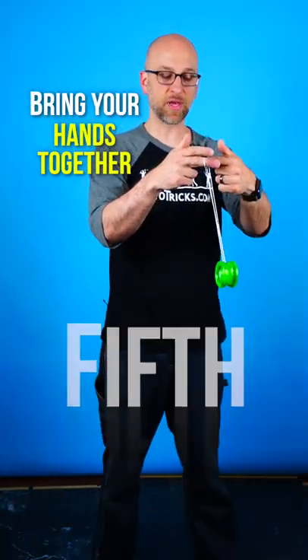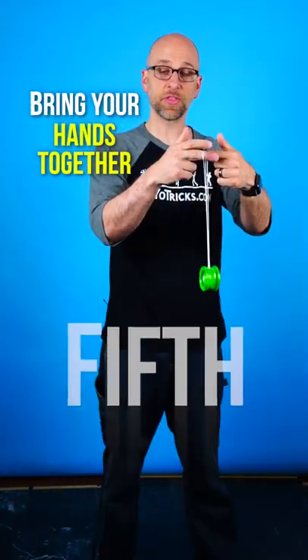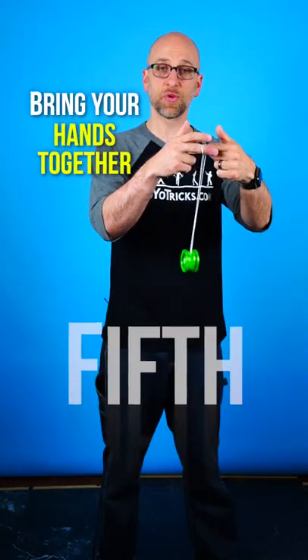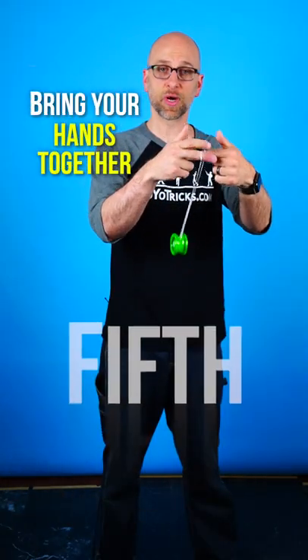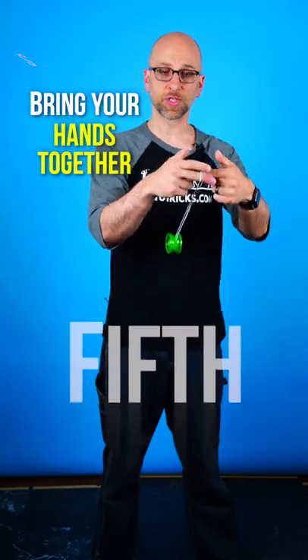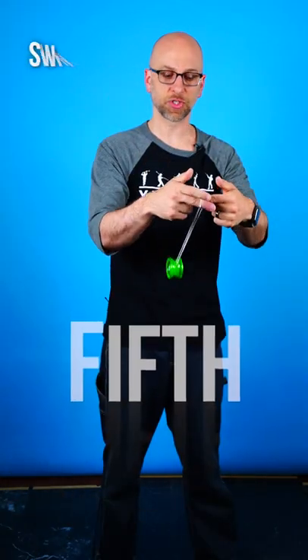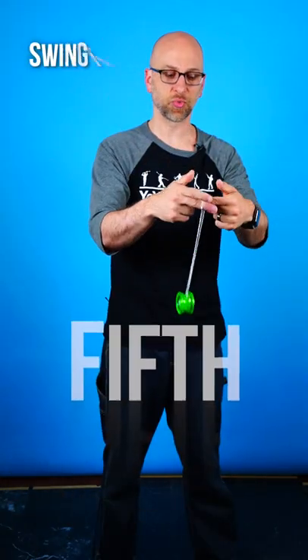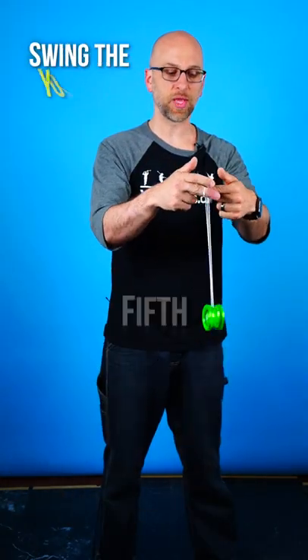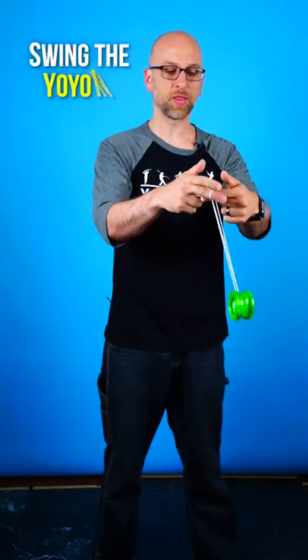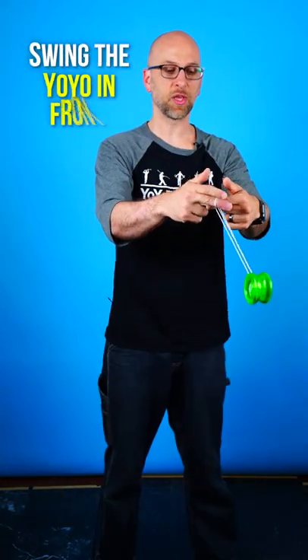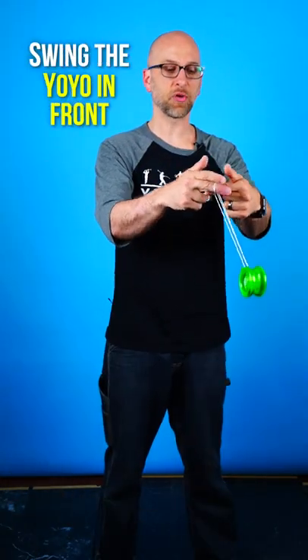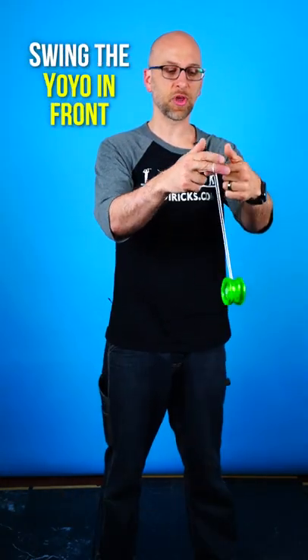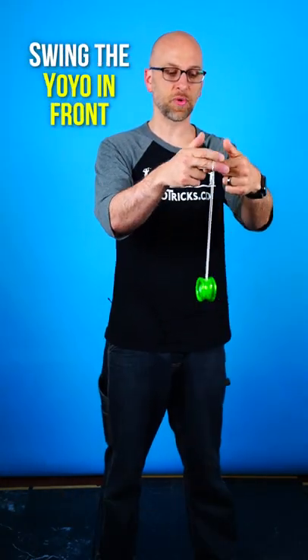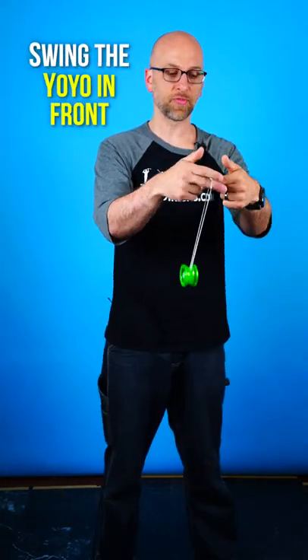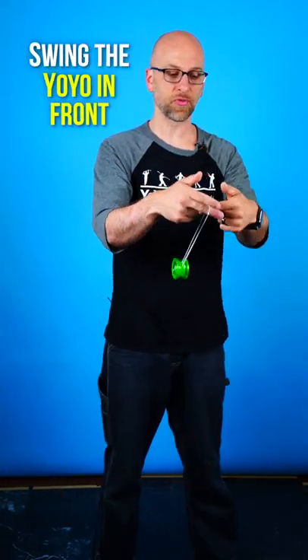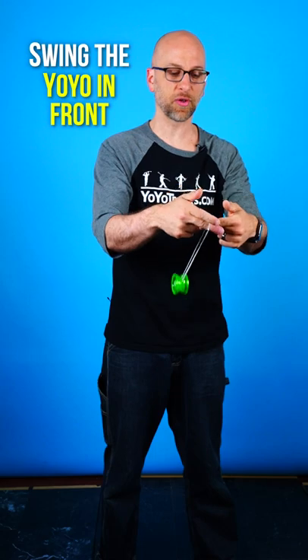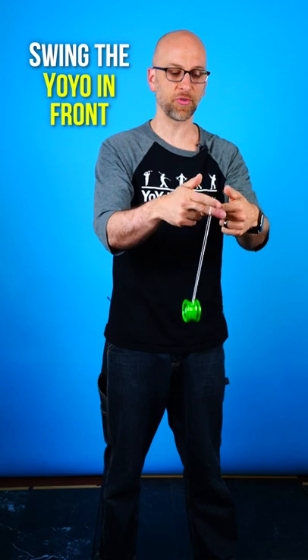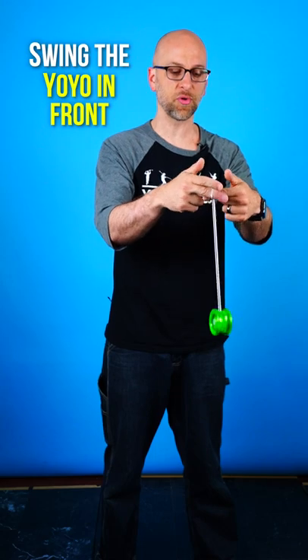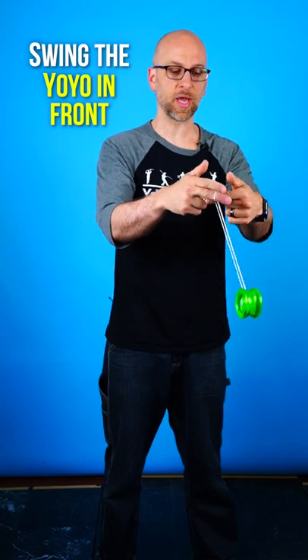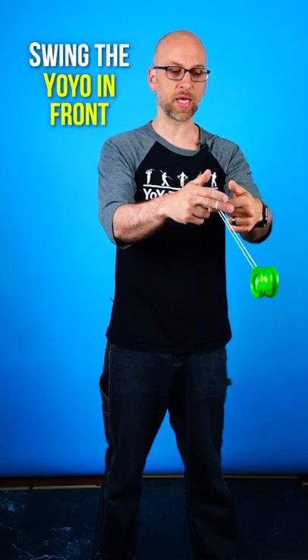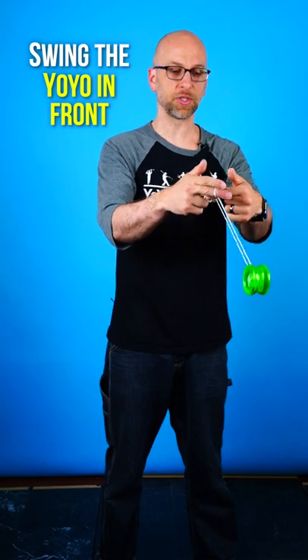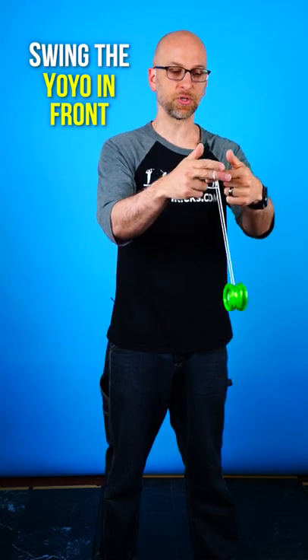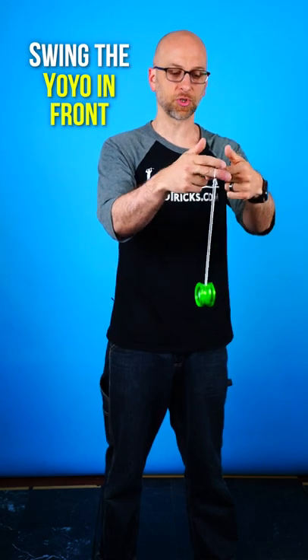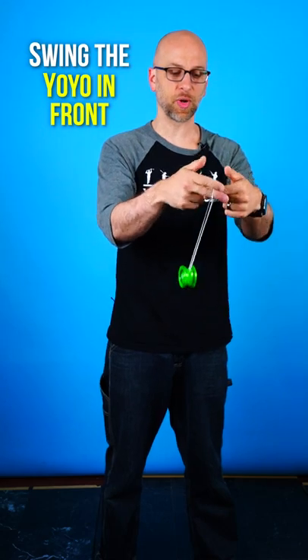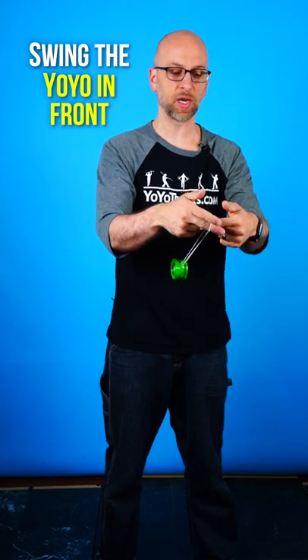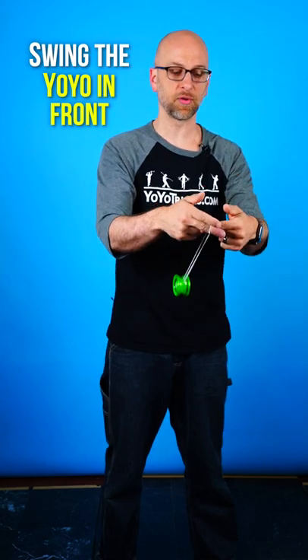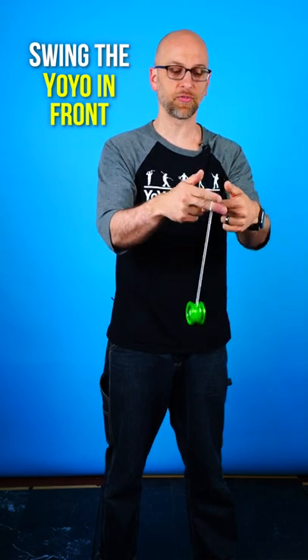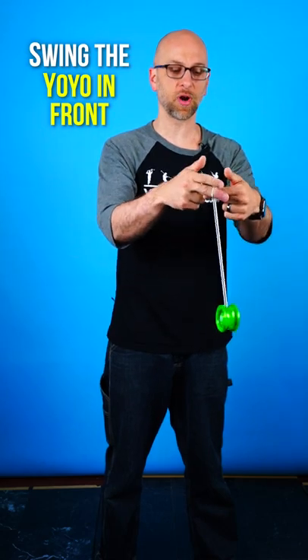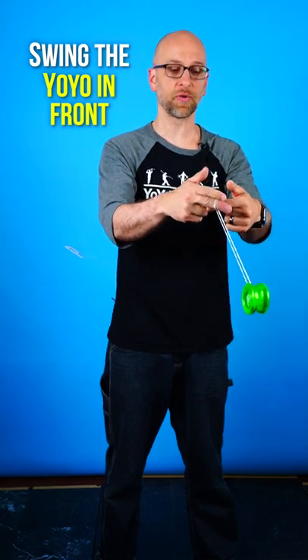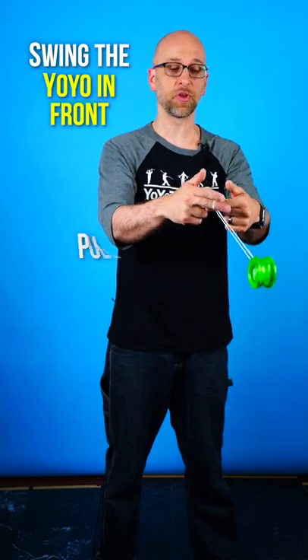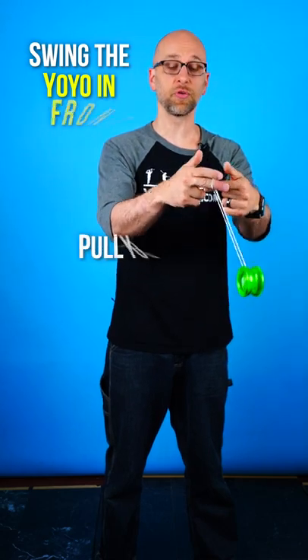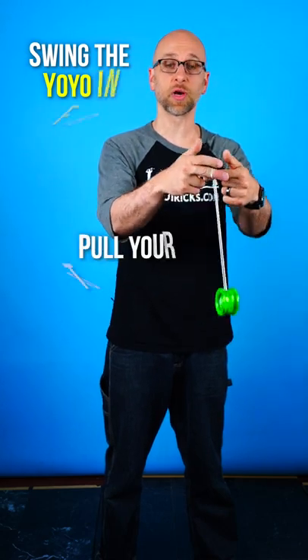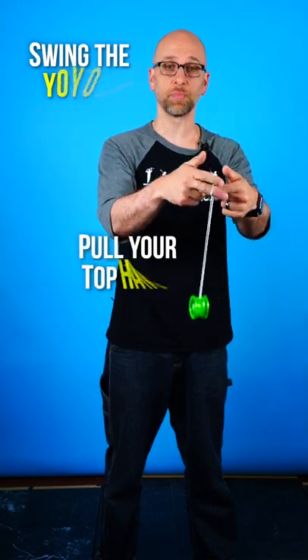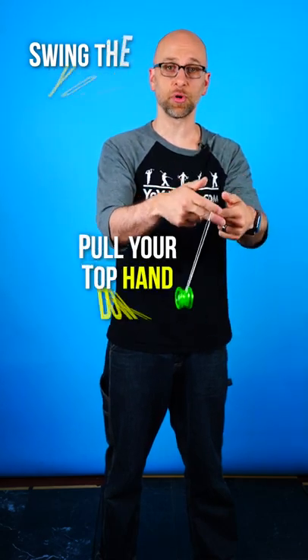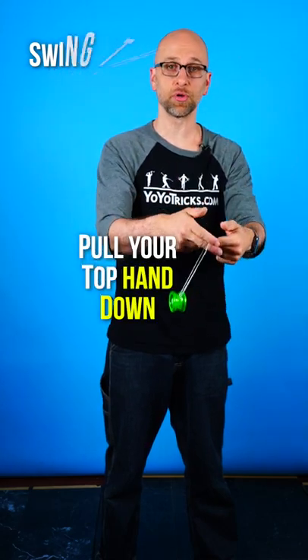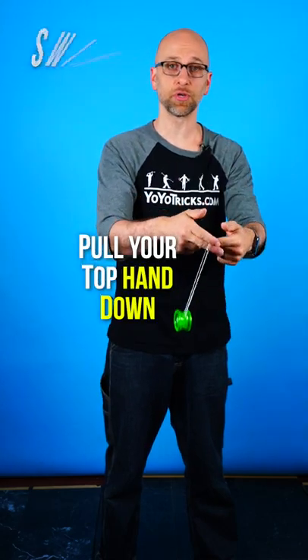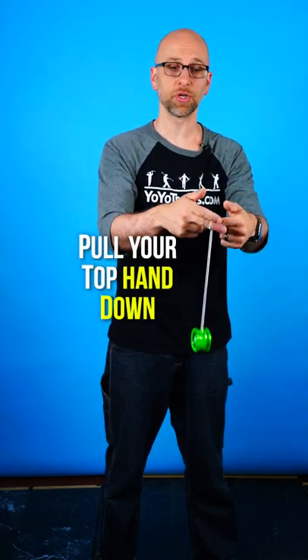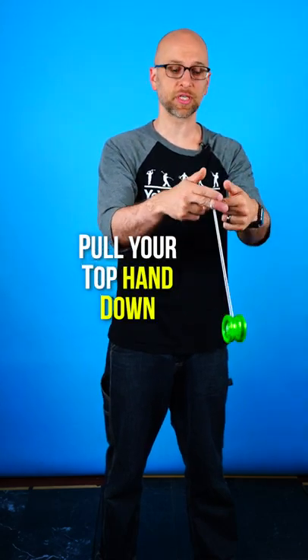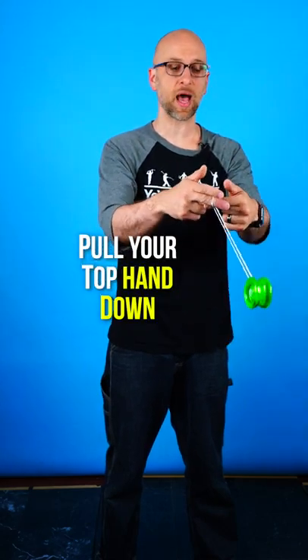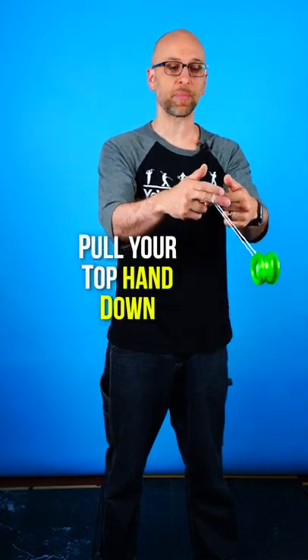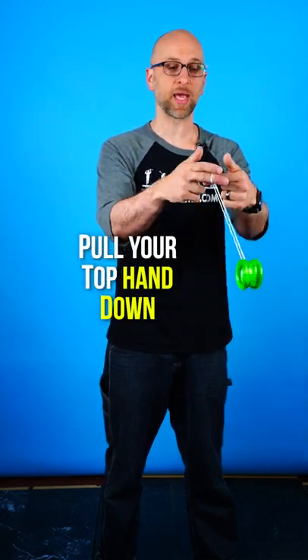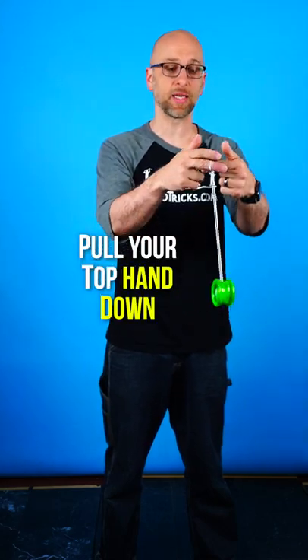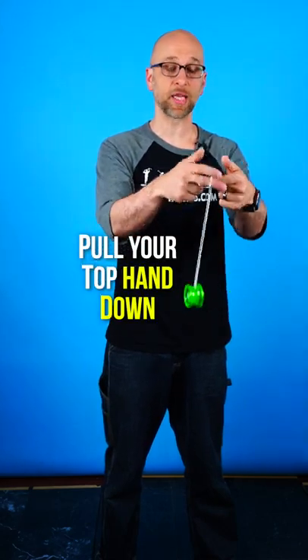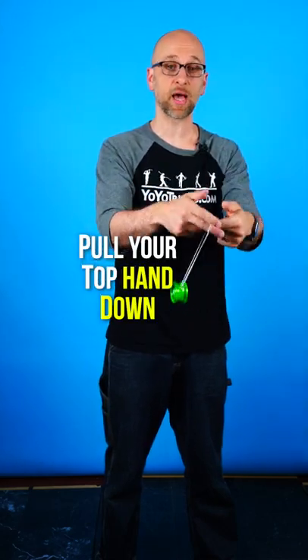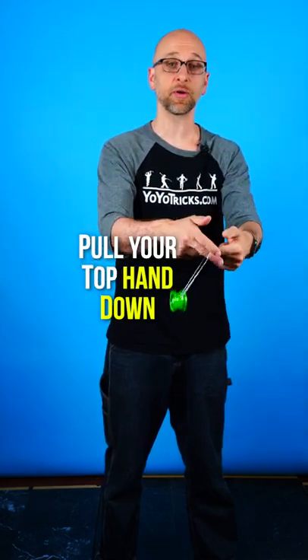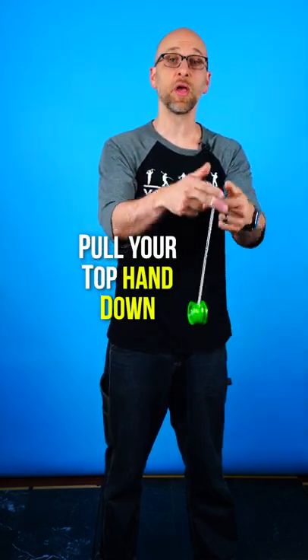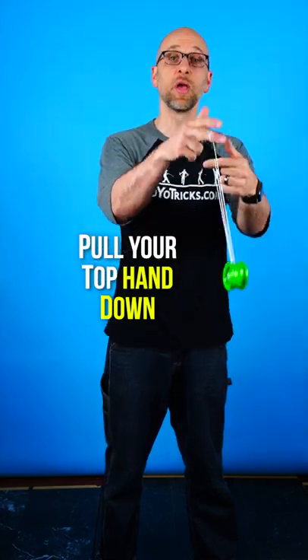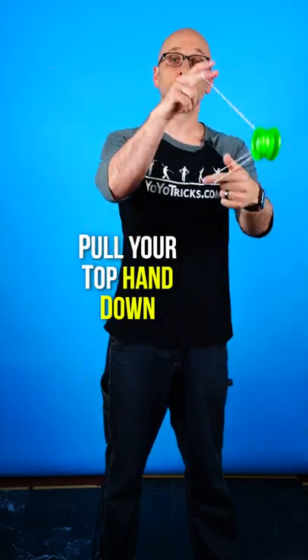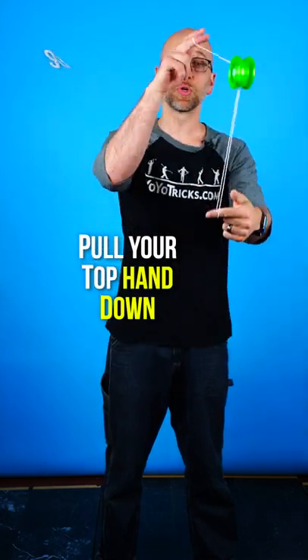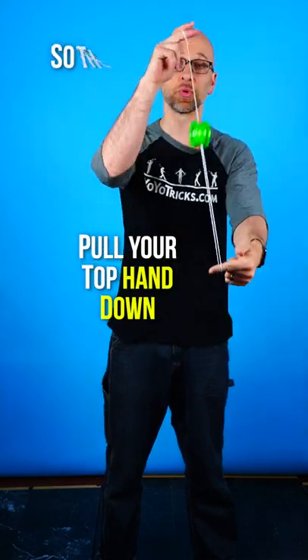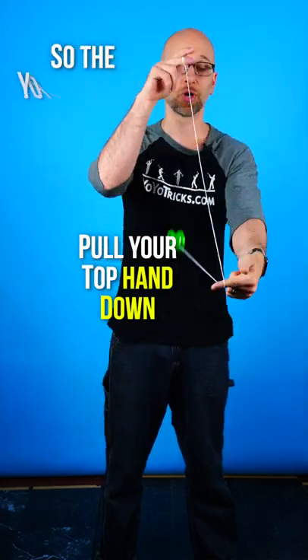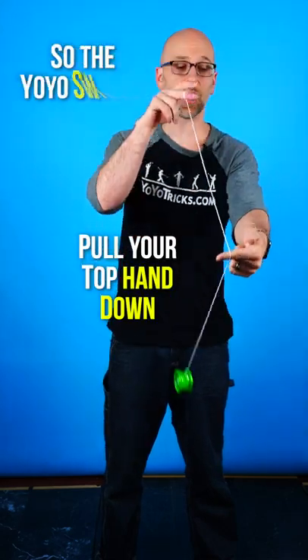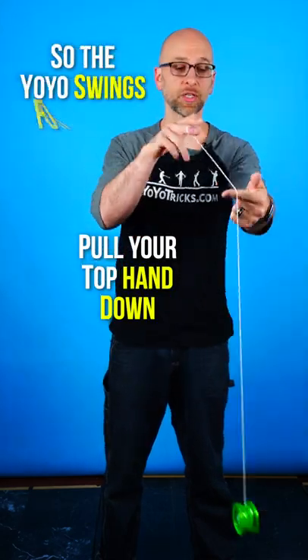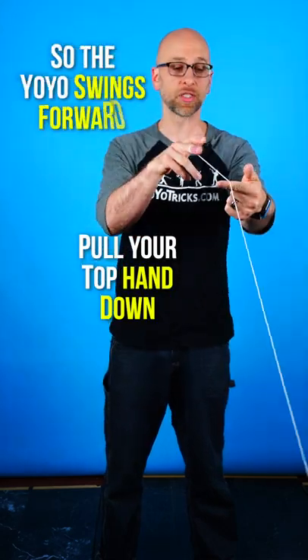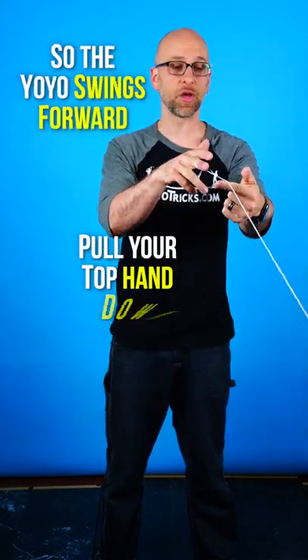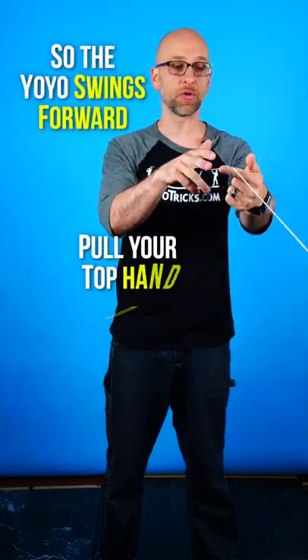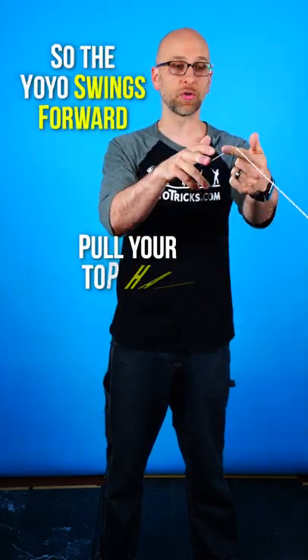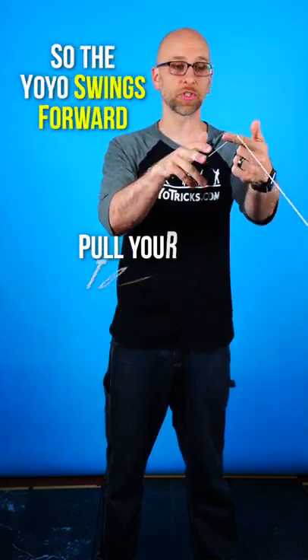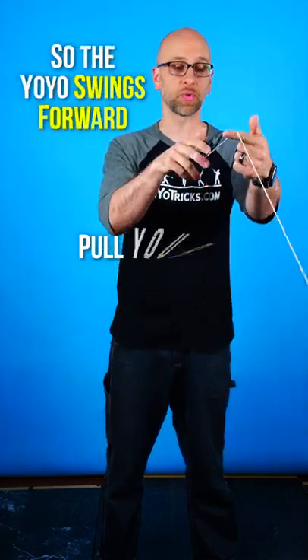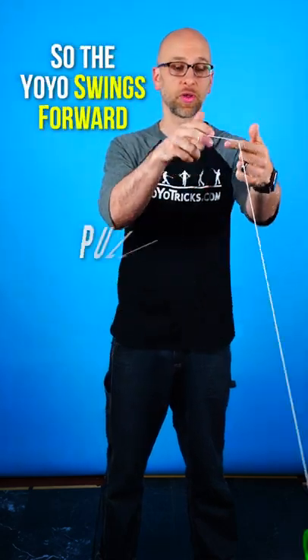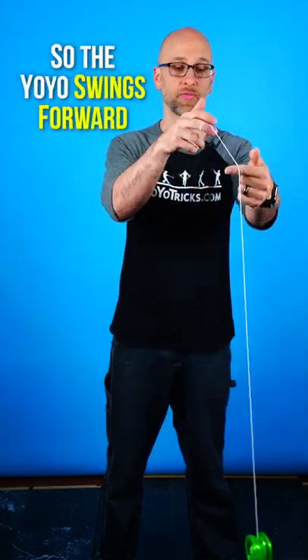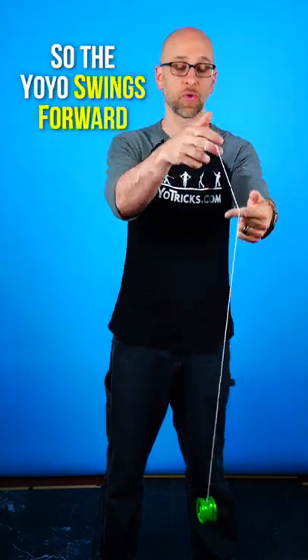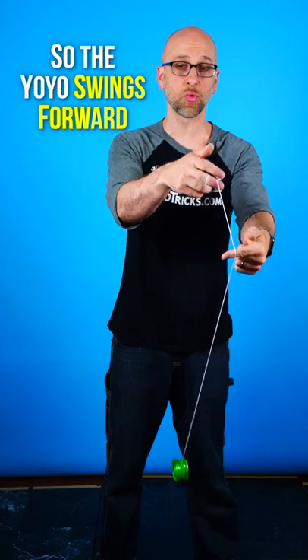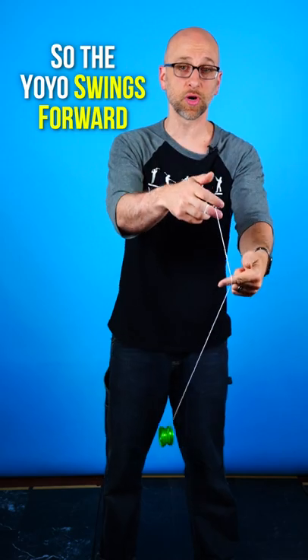Fifth, you want to swing the yo-yo in front of you, and as you swing it in front of you, you're going to pull your top hand down, which will cause the yo-yo to swing forward.